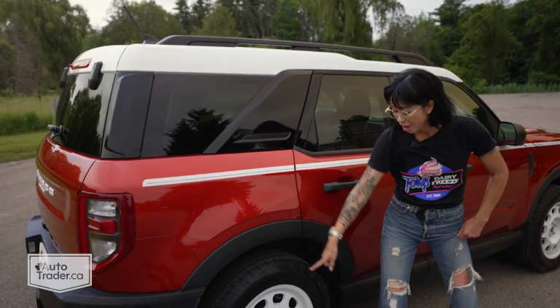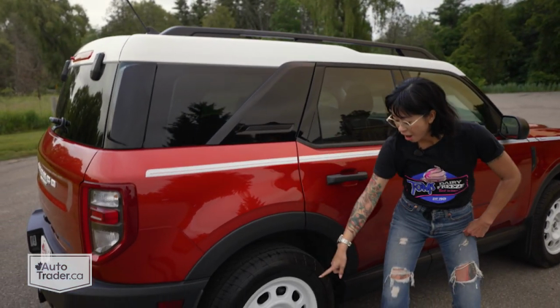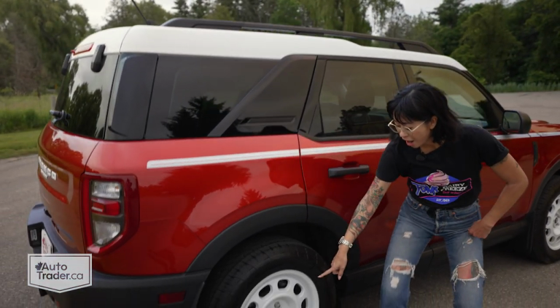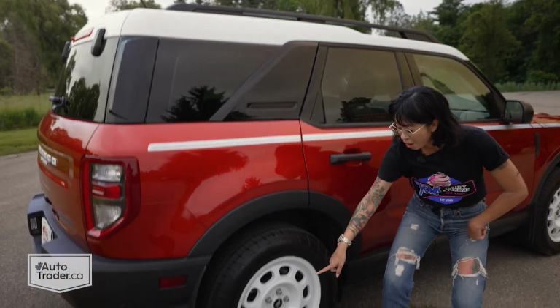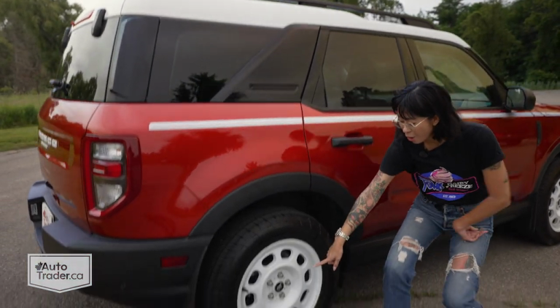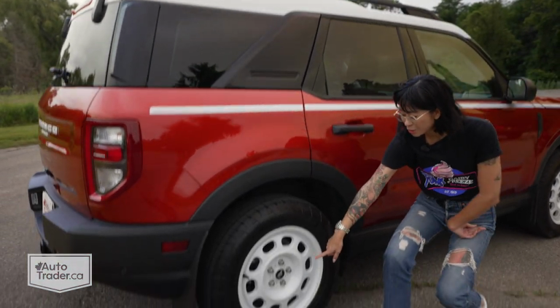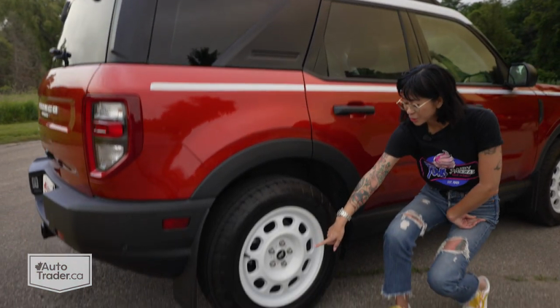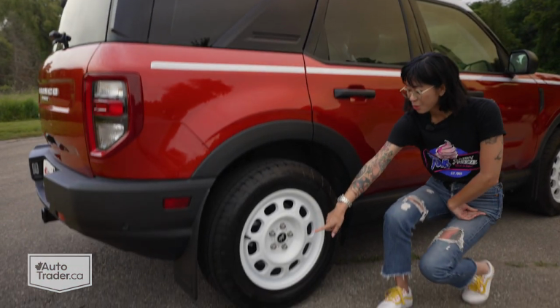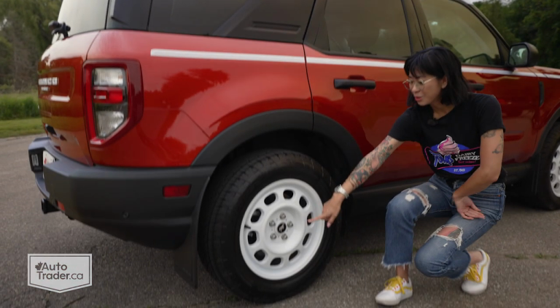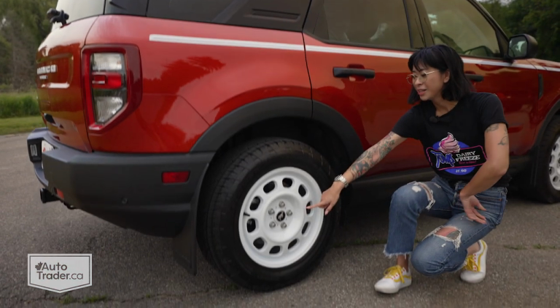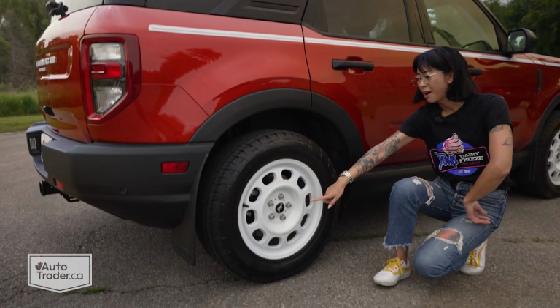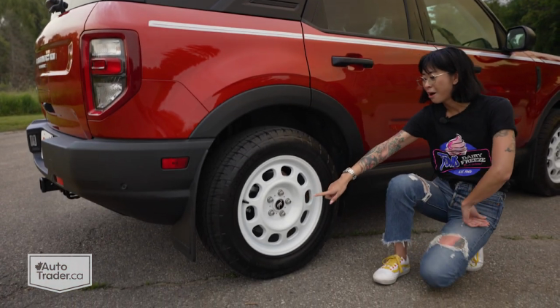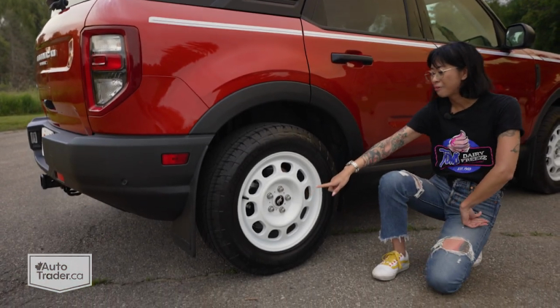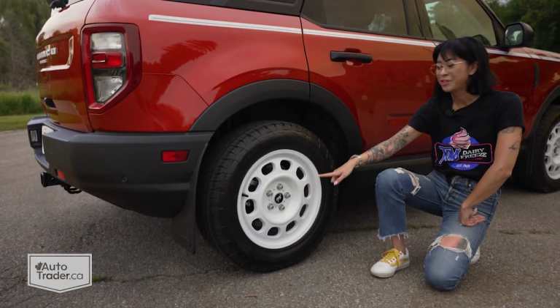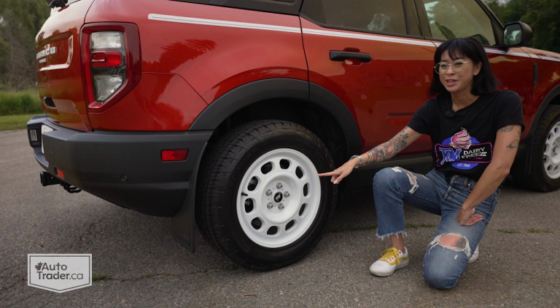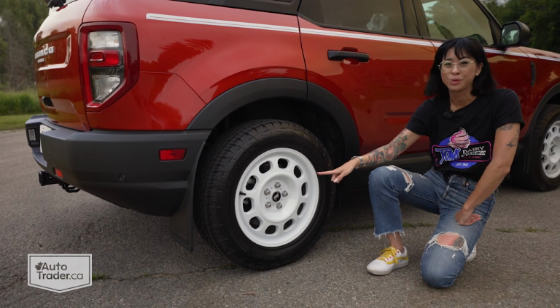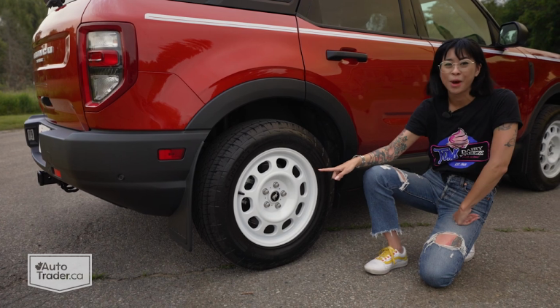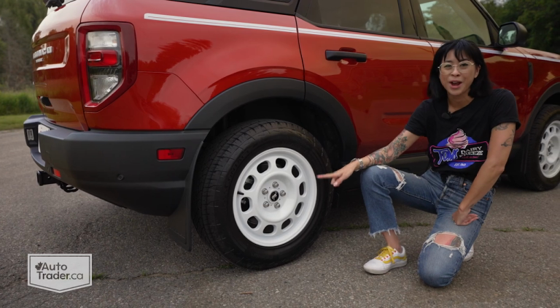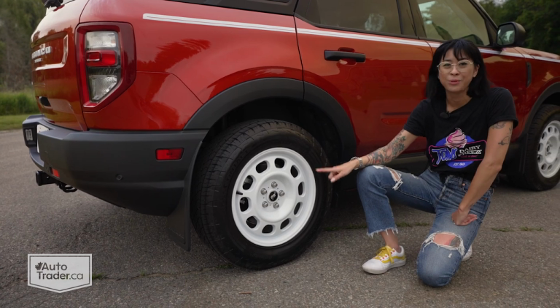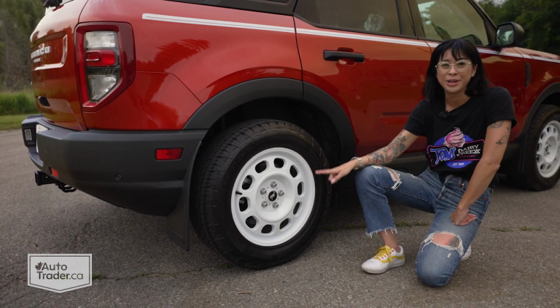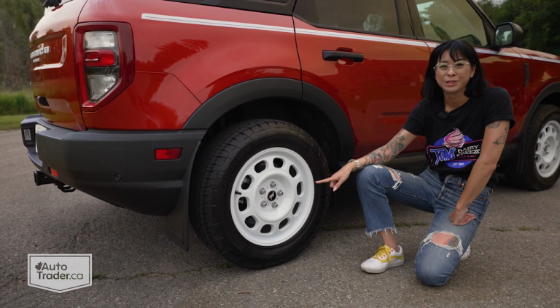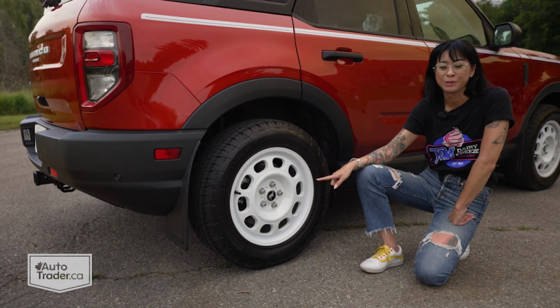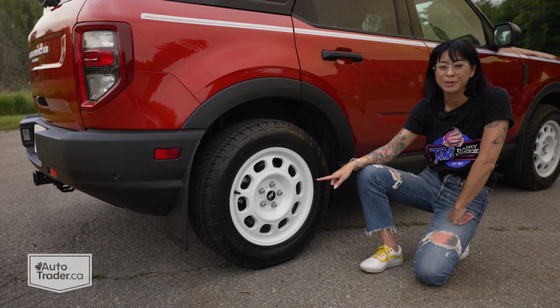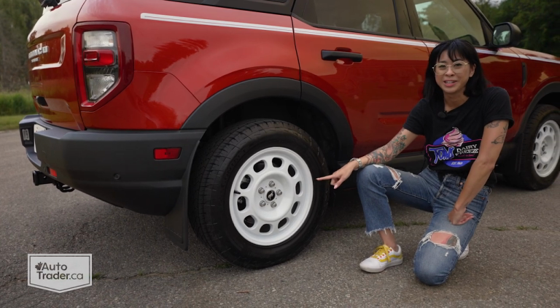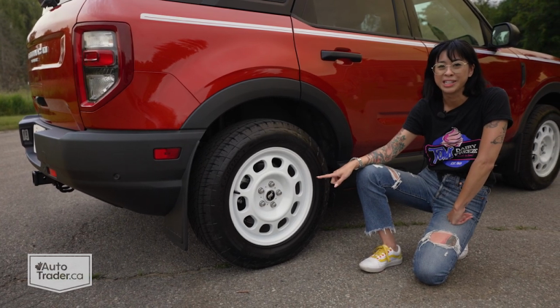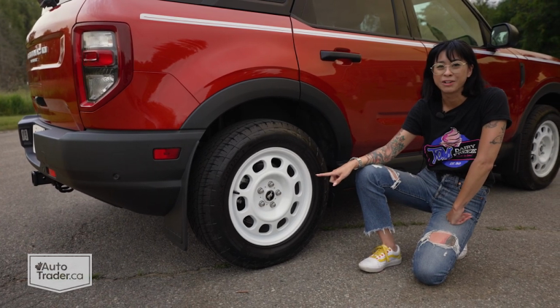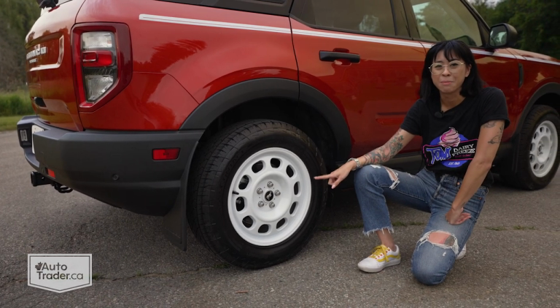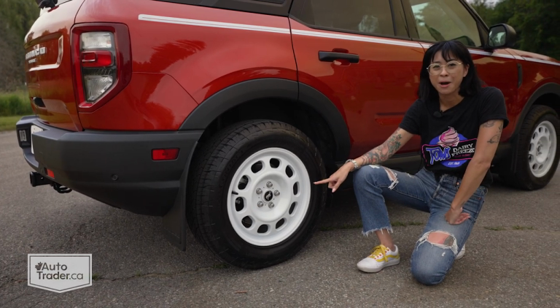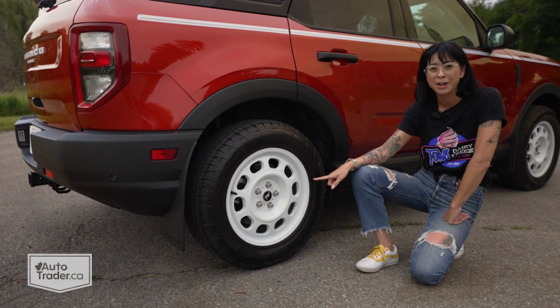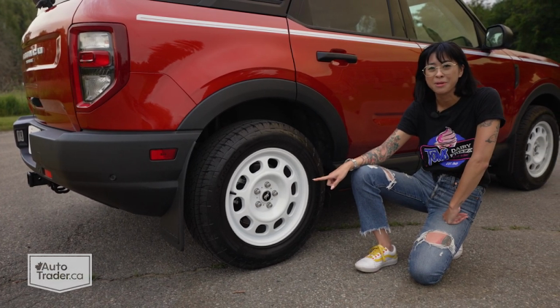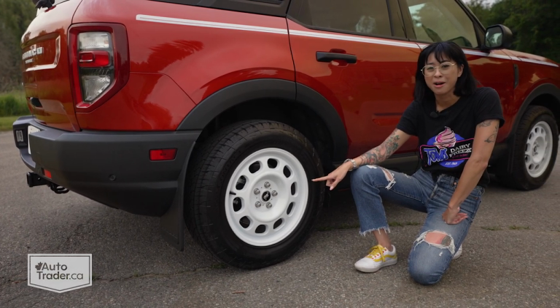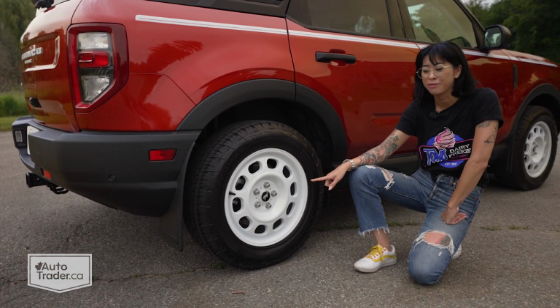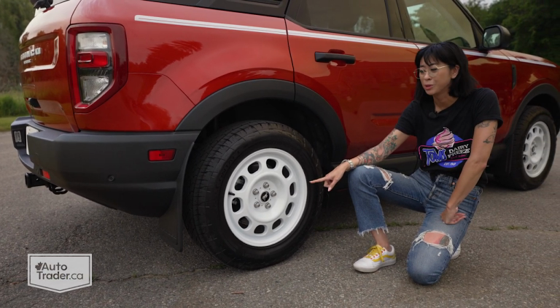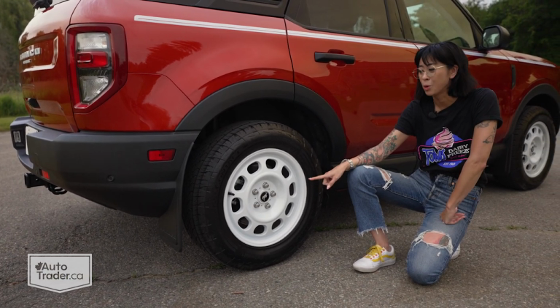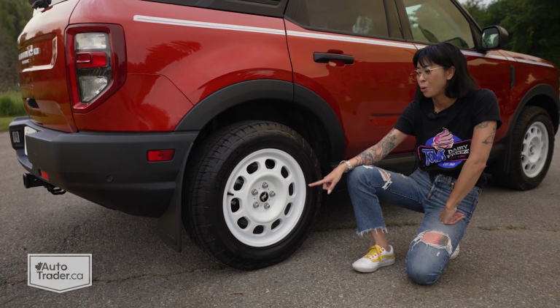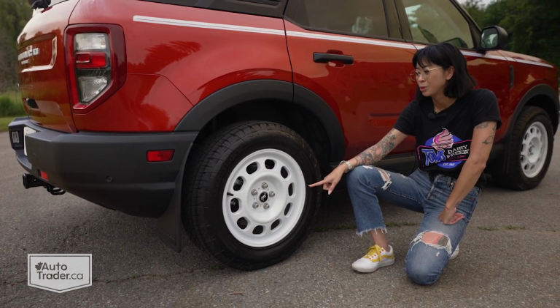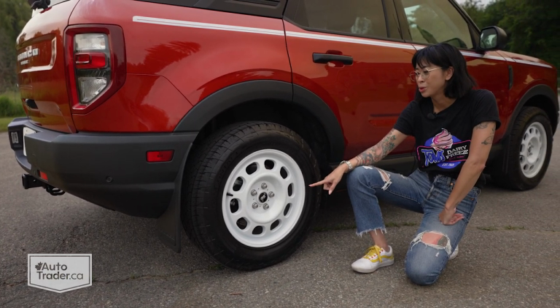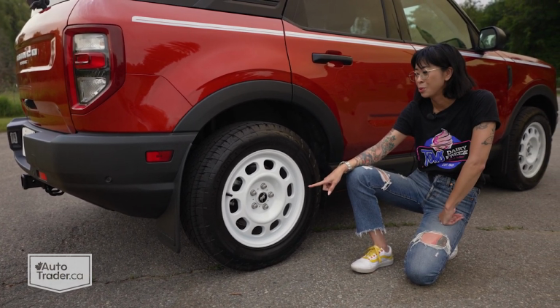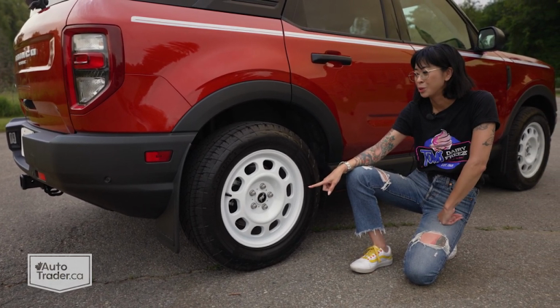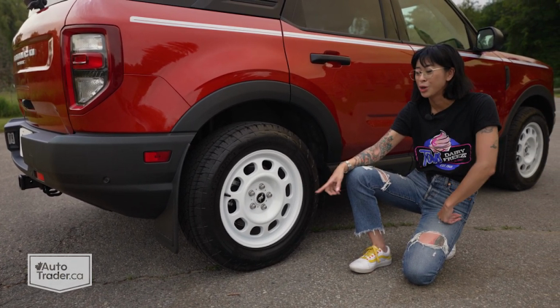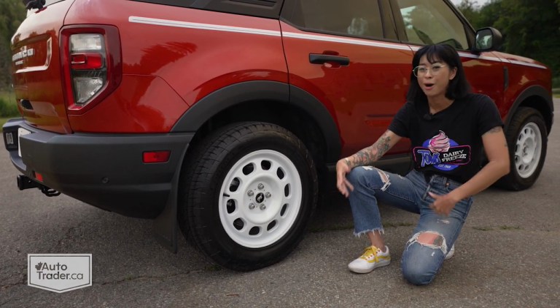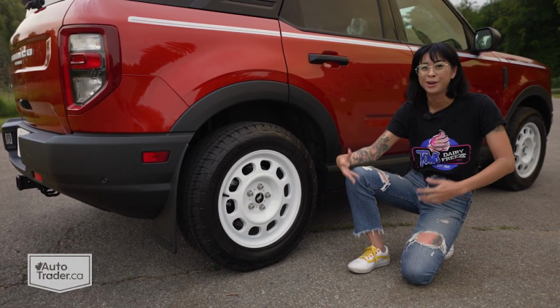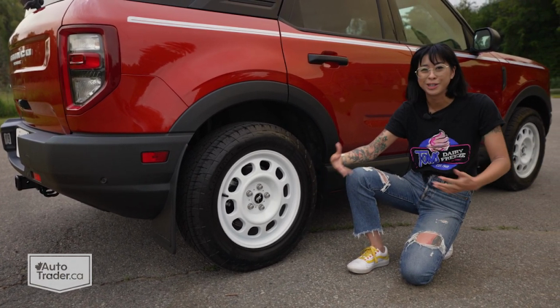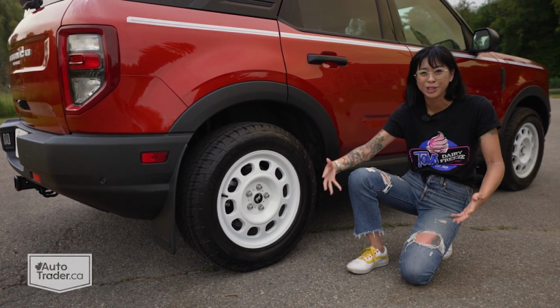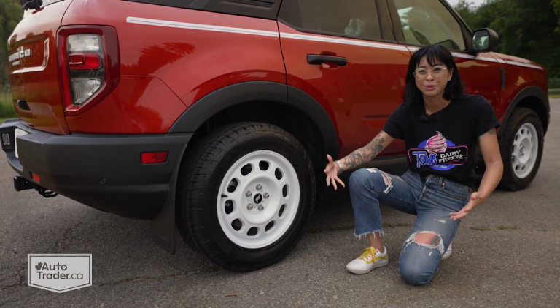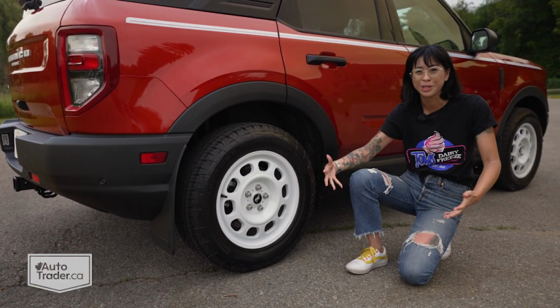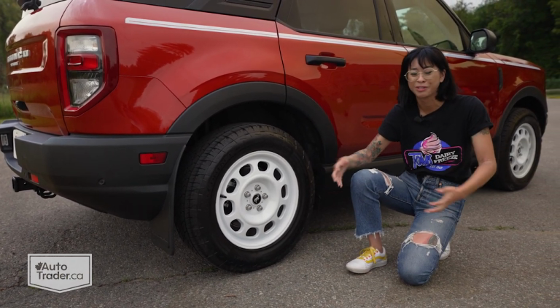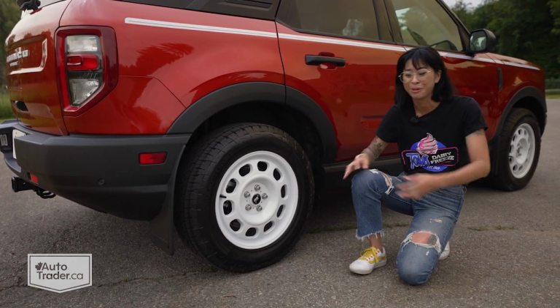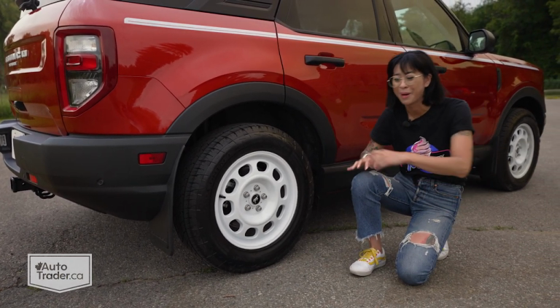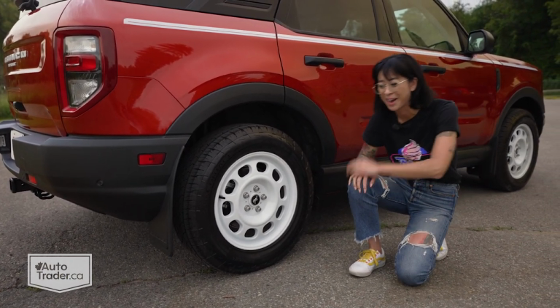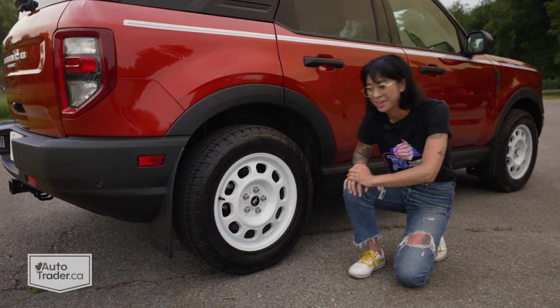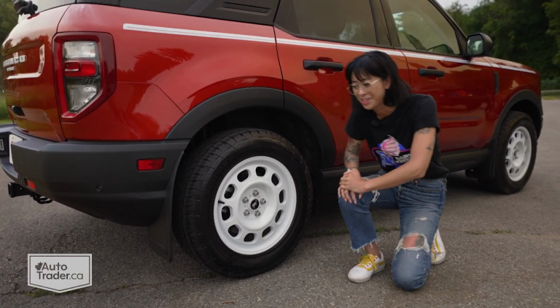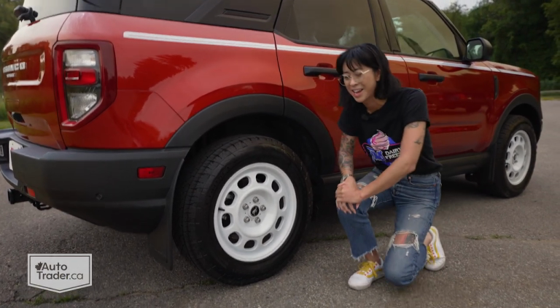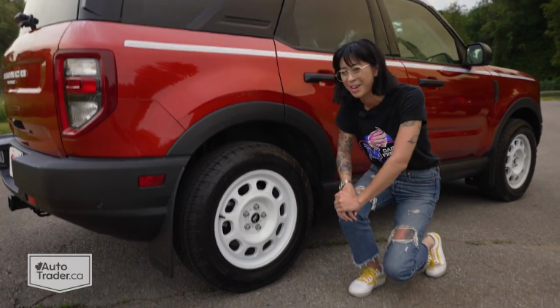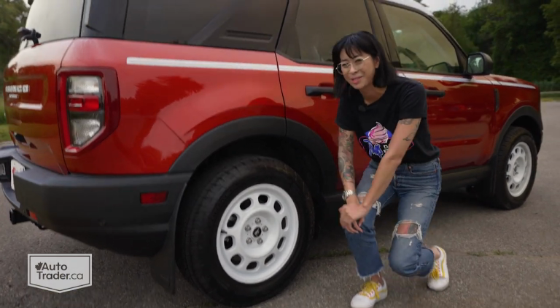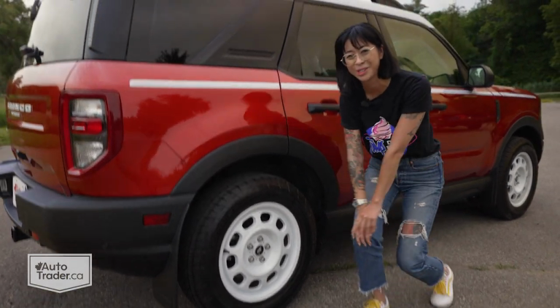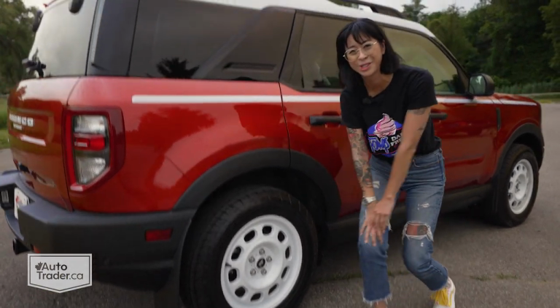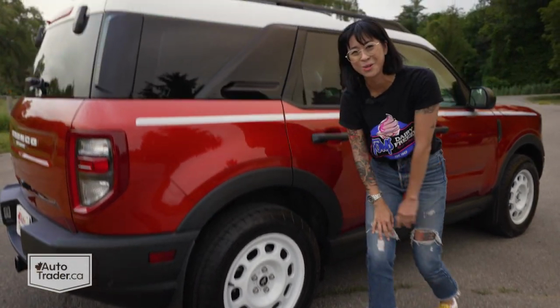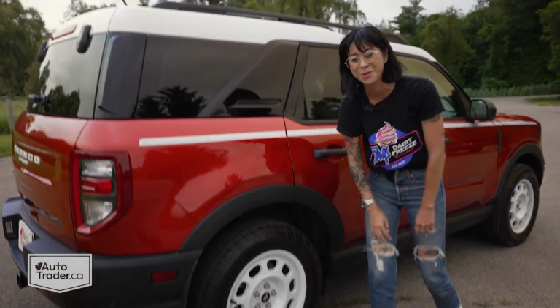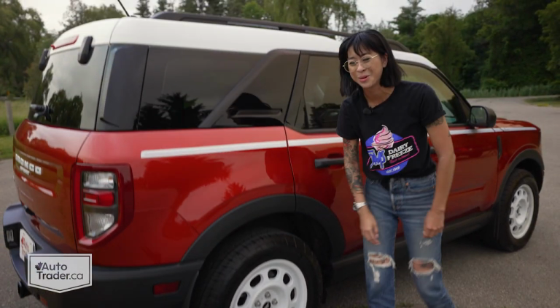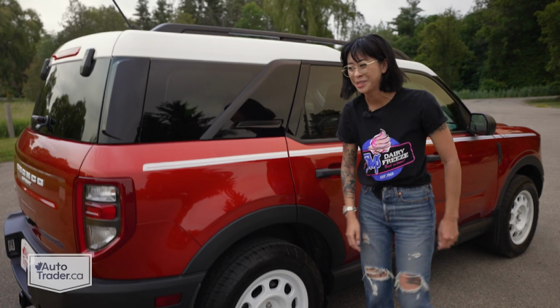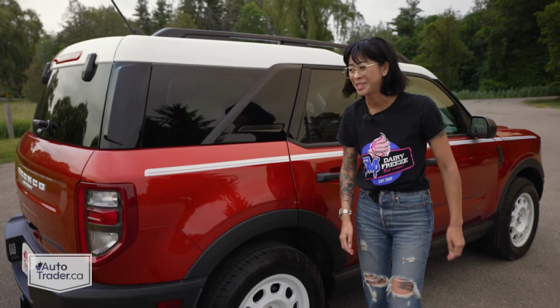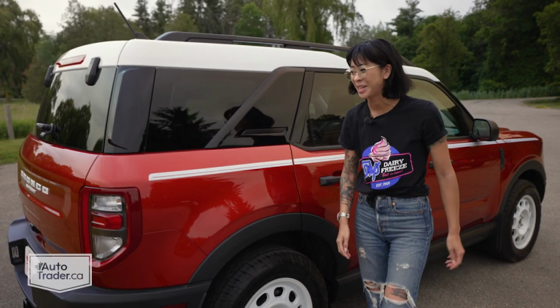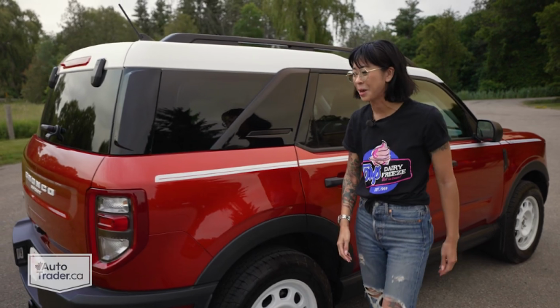I also love these white wheels because they remind me of those old school dog dish wheels from back in the day, which is so cool to see.